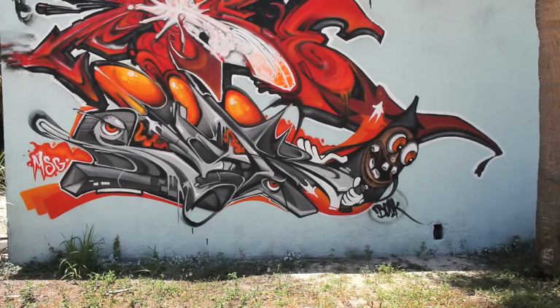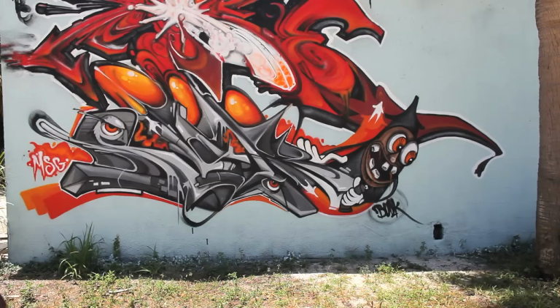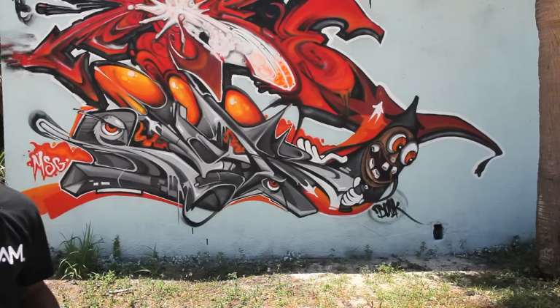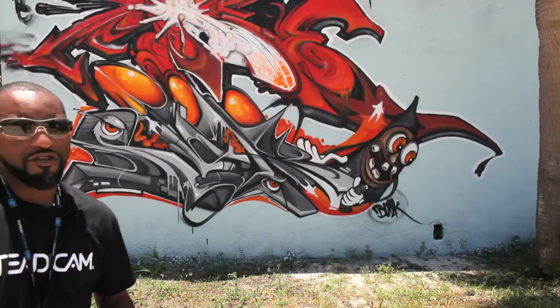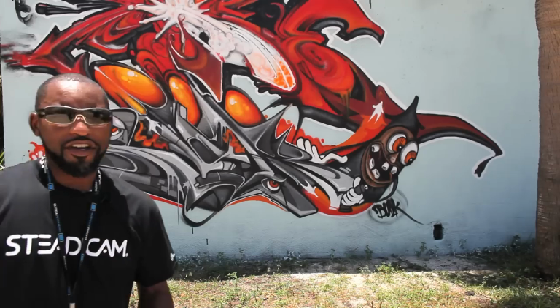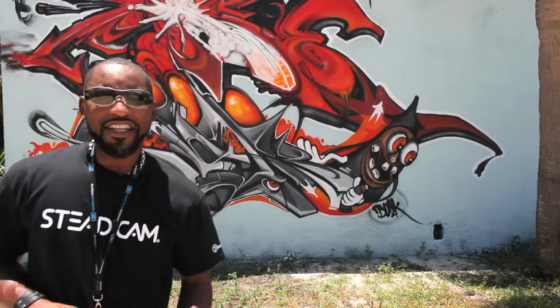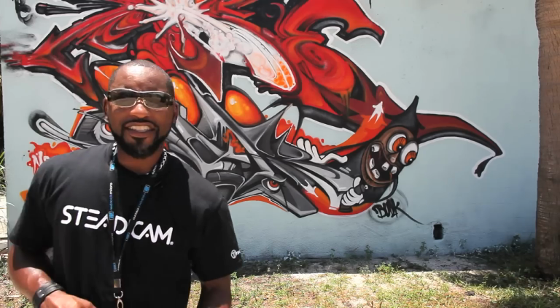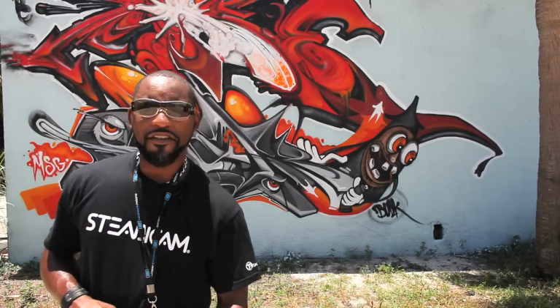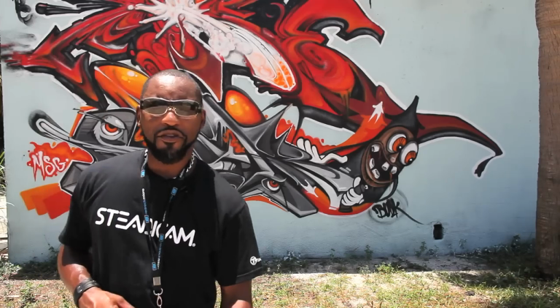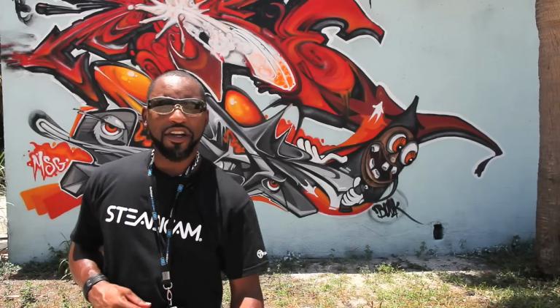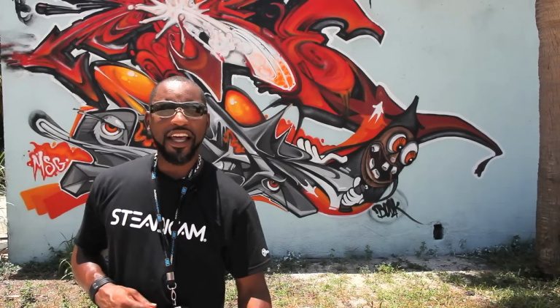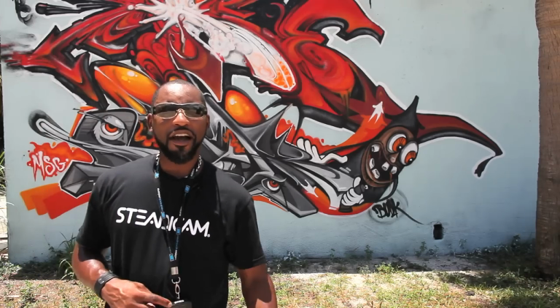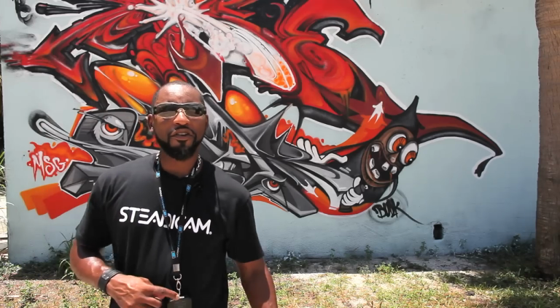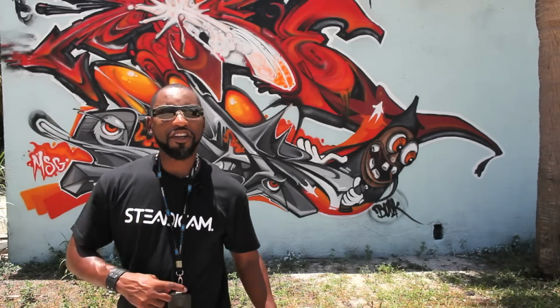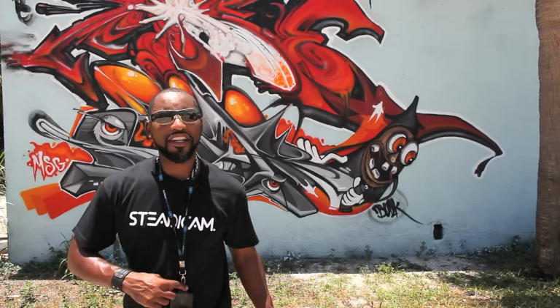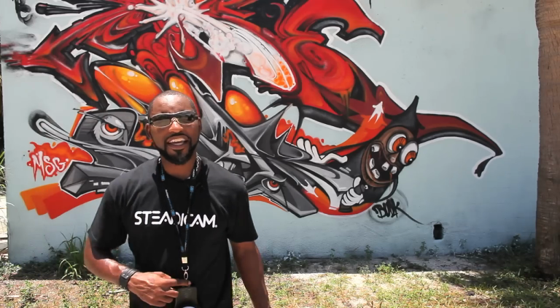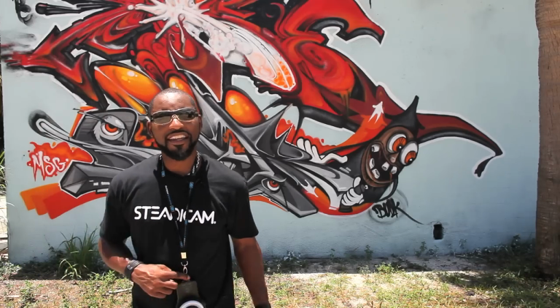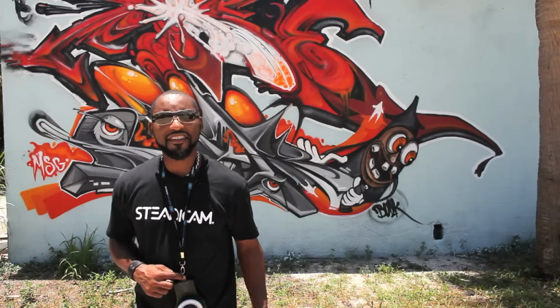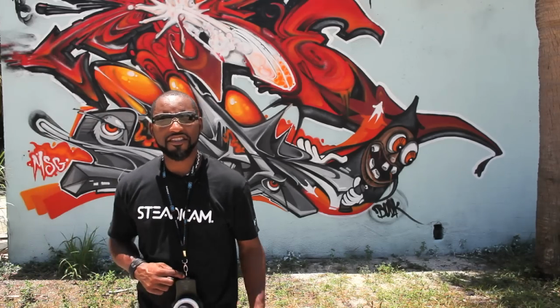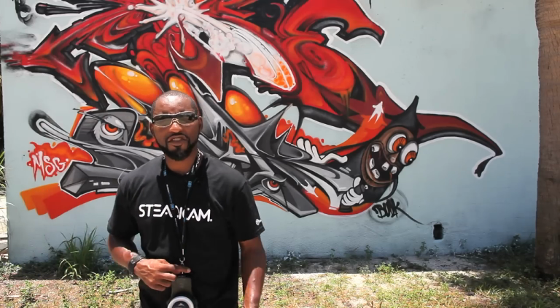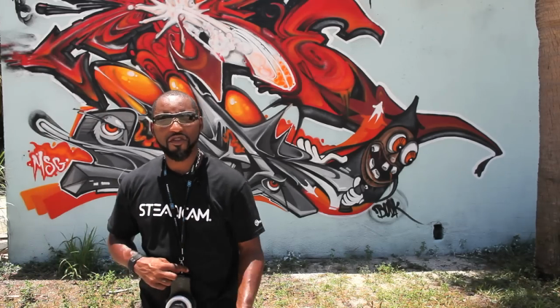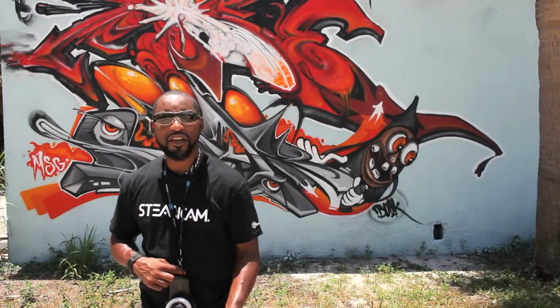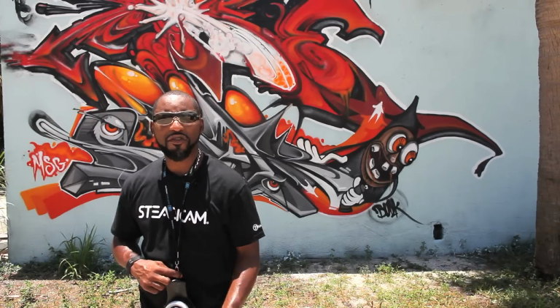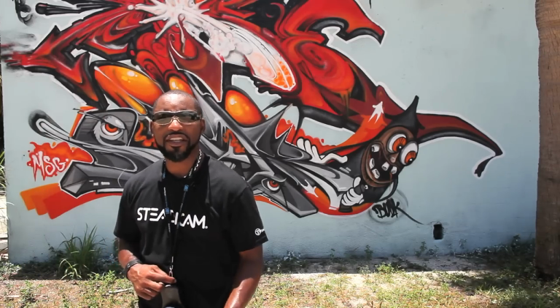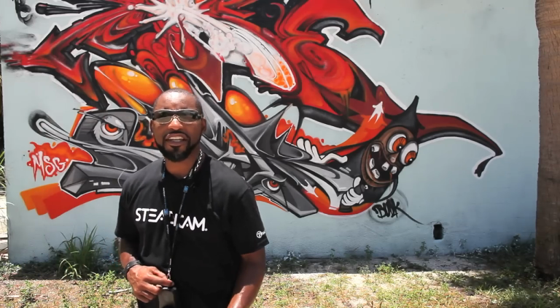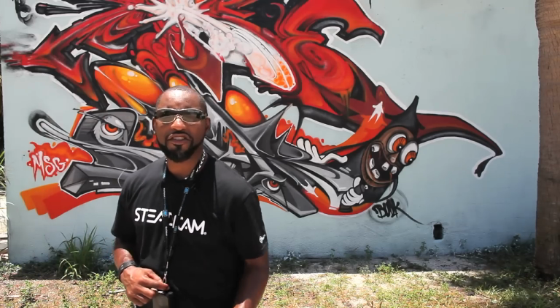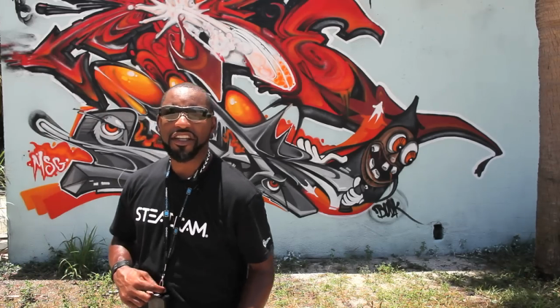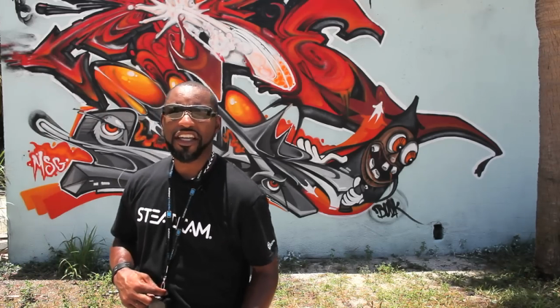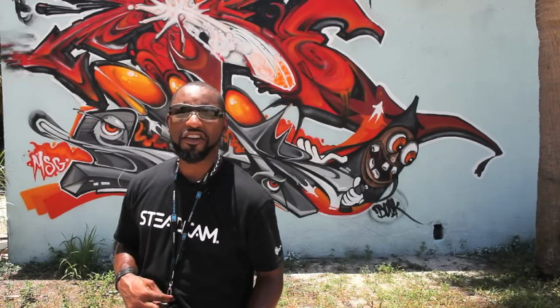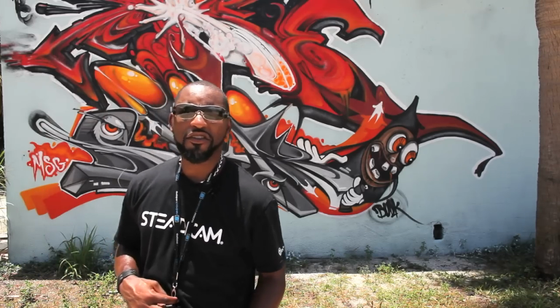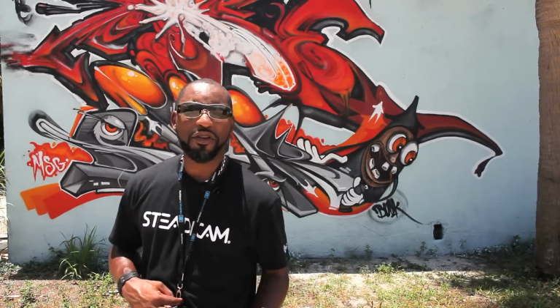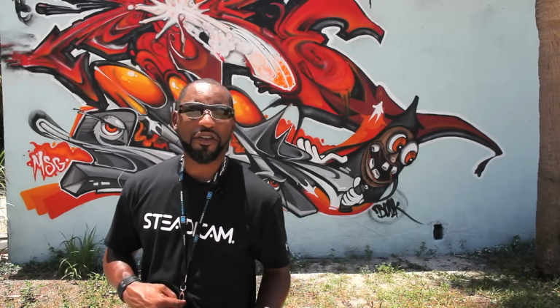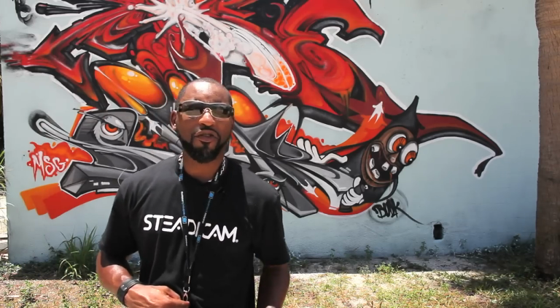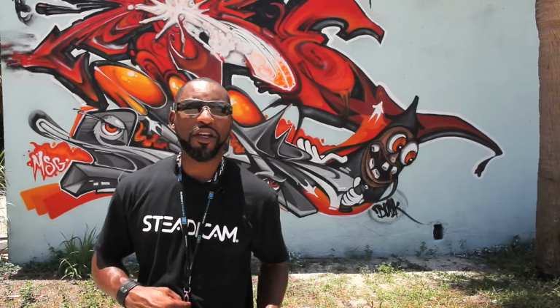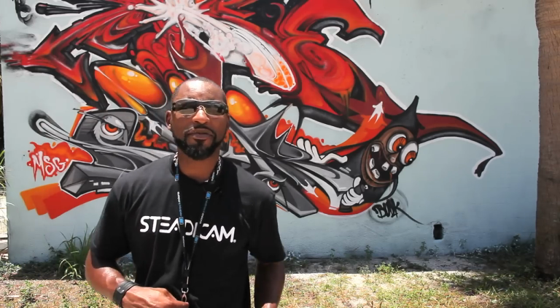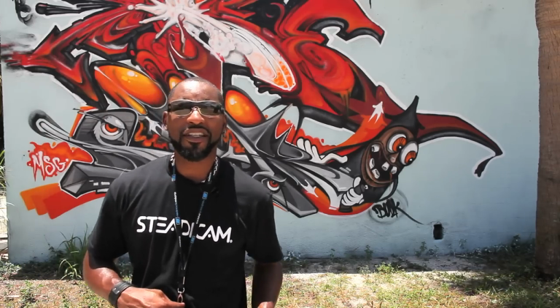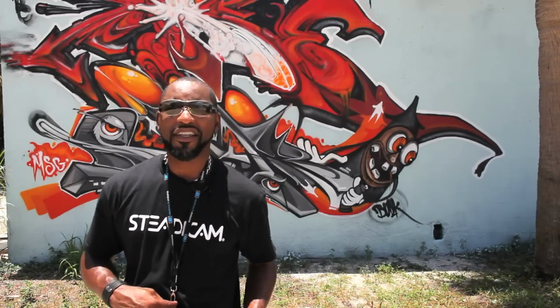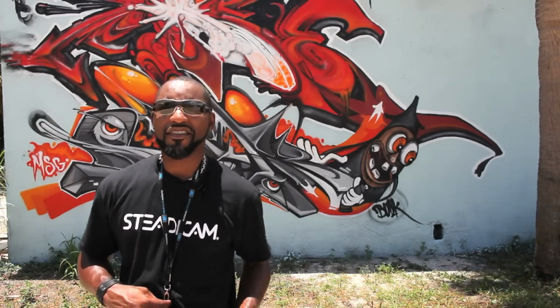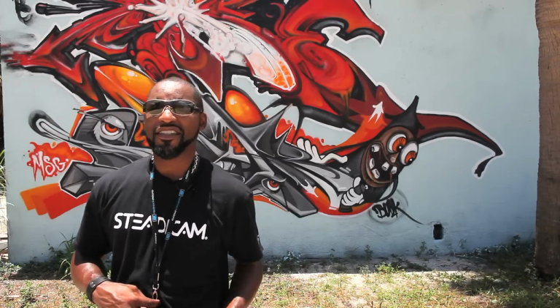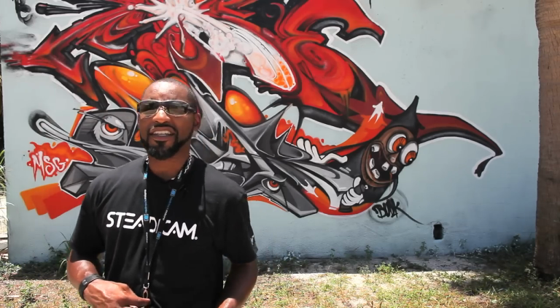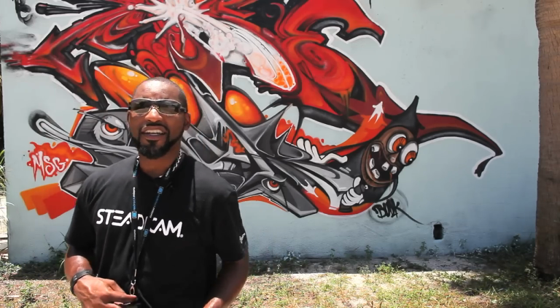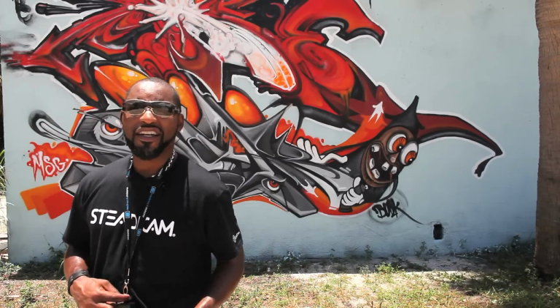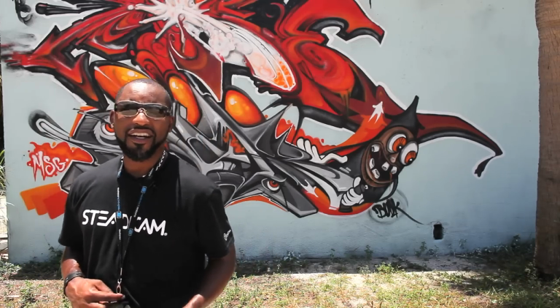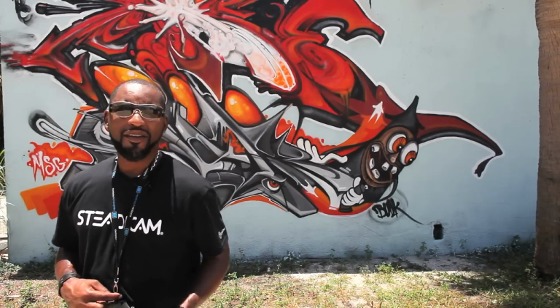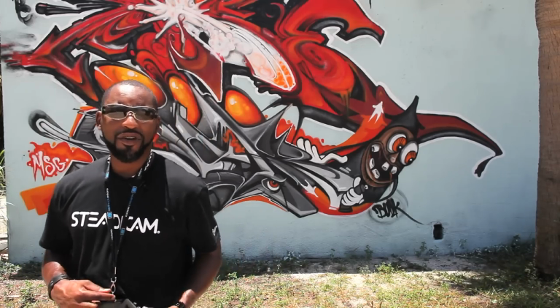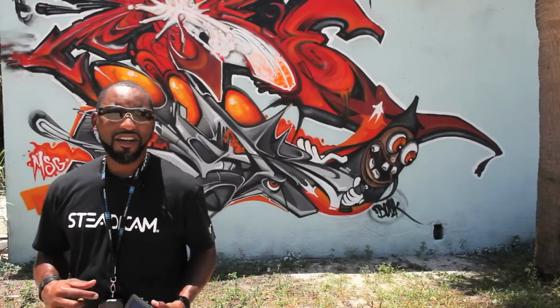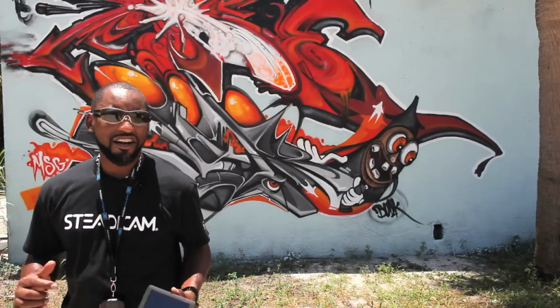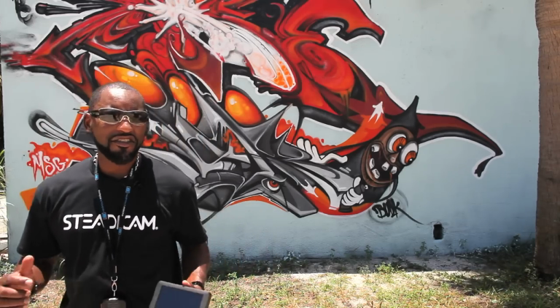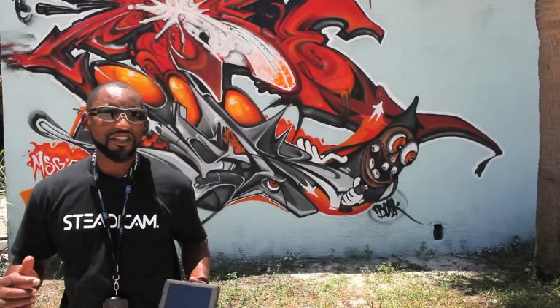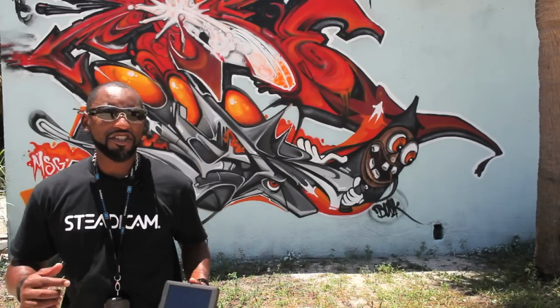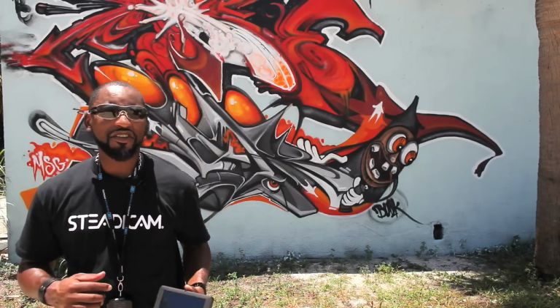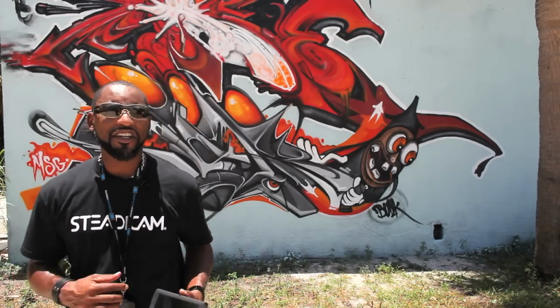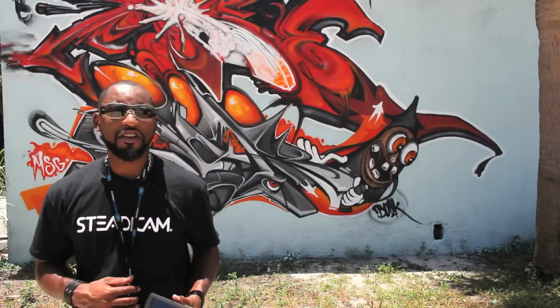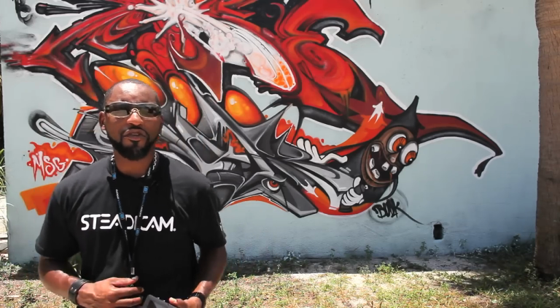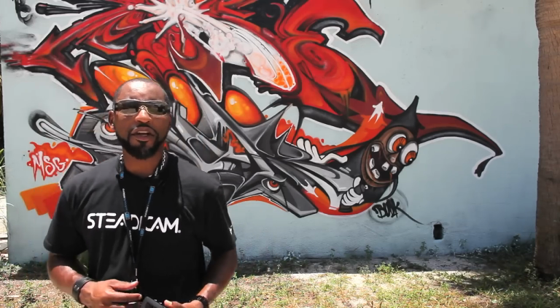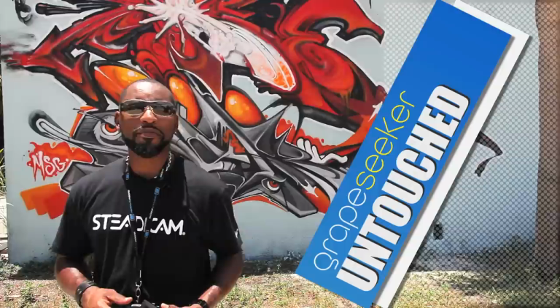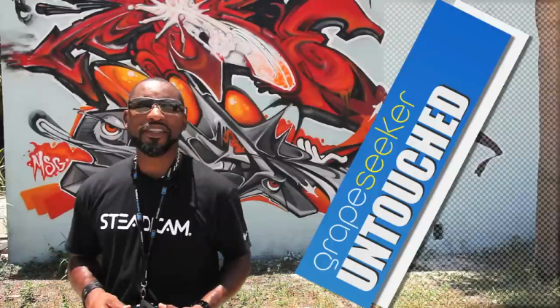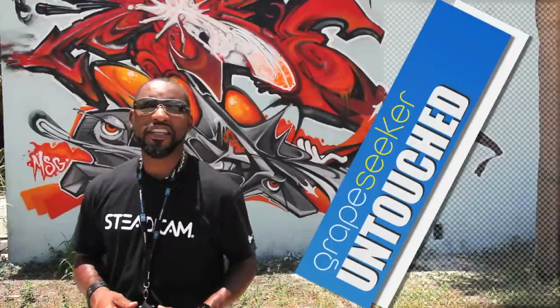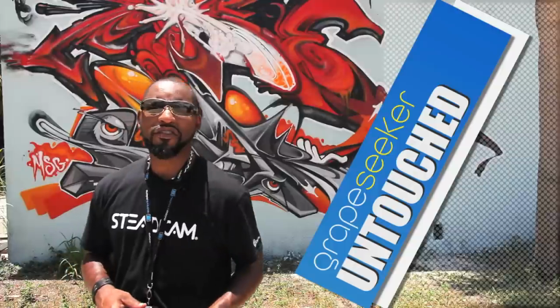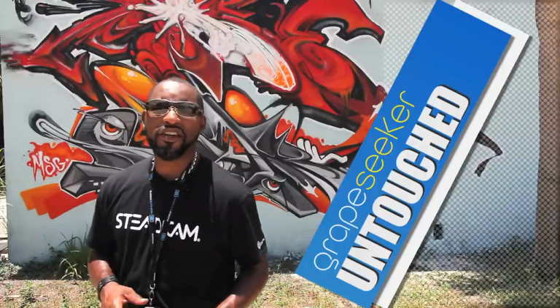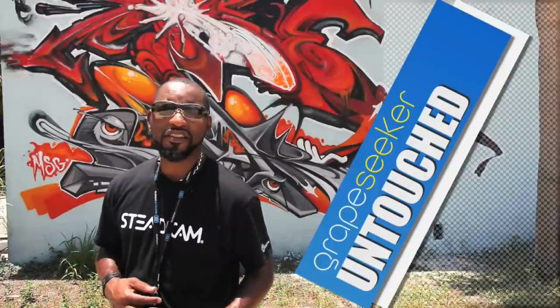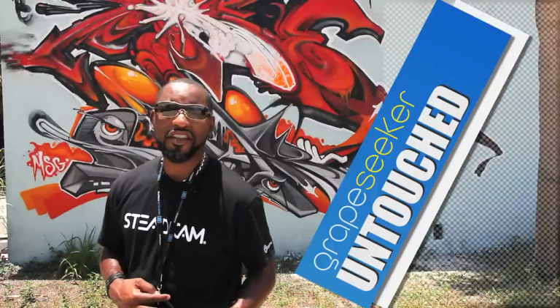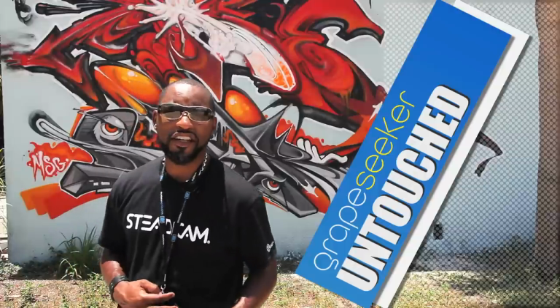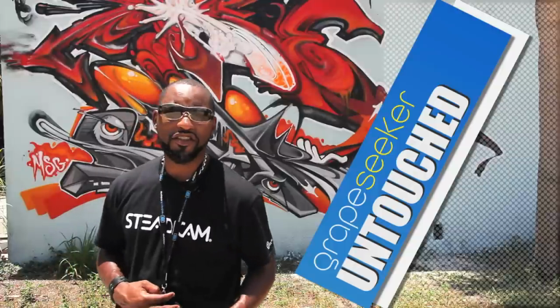Greetings everyone, how are you today? This is Gregory Dillard here with Grape Seeker. We're calling this show Grape Seeker Untouched.